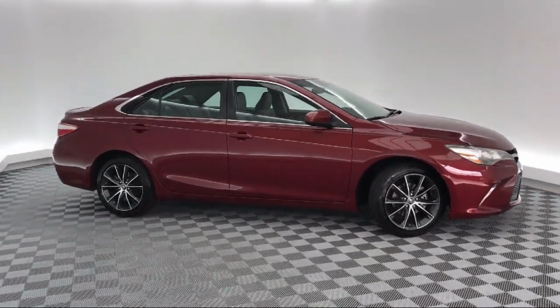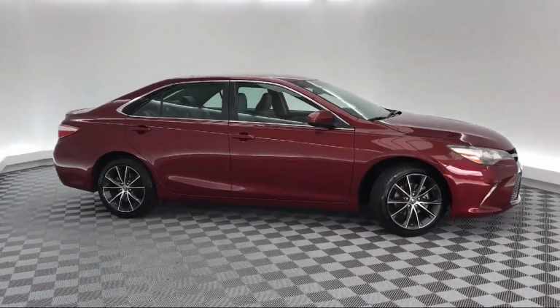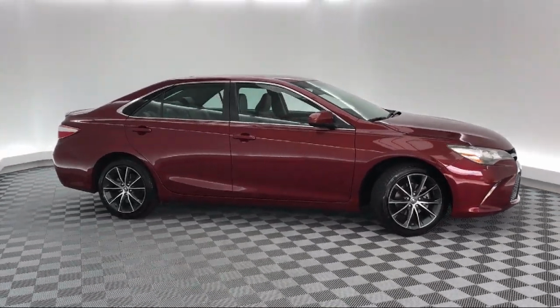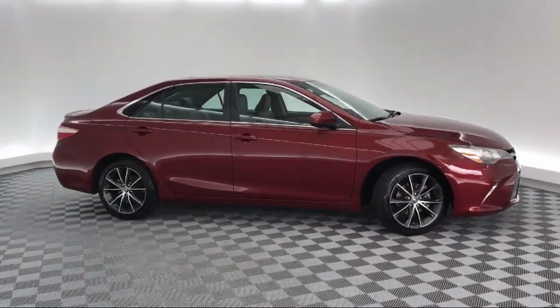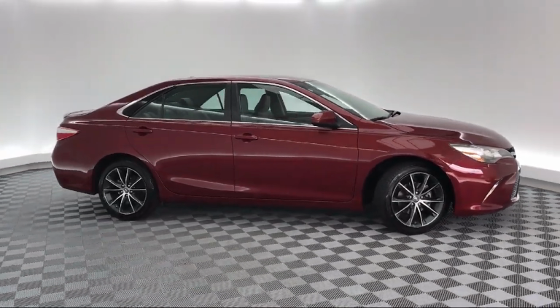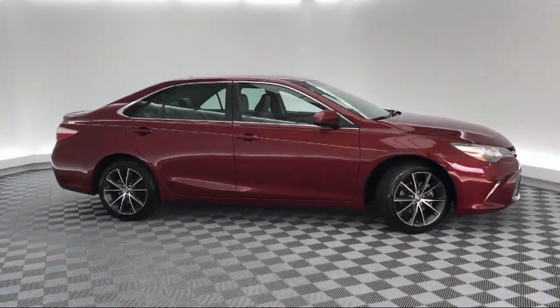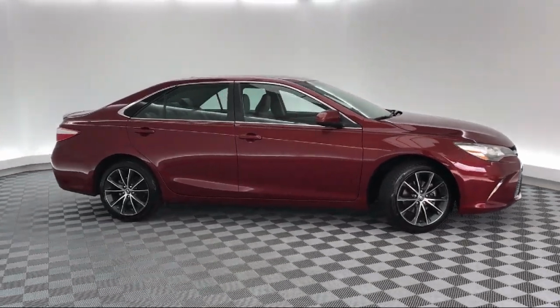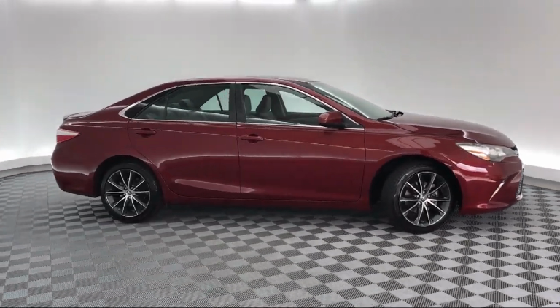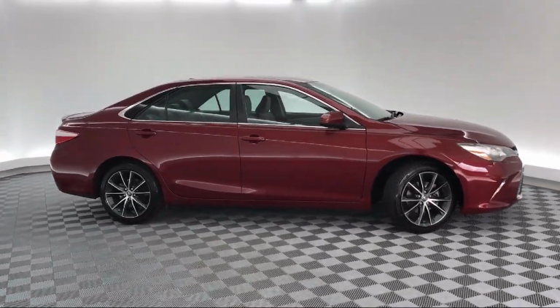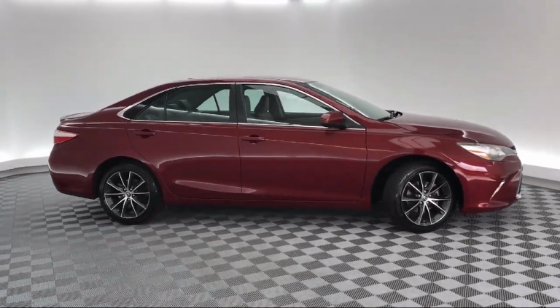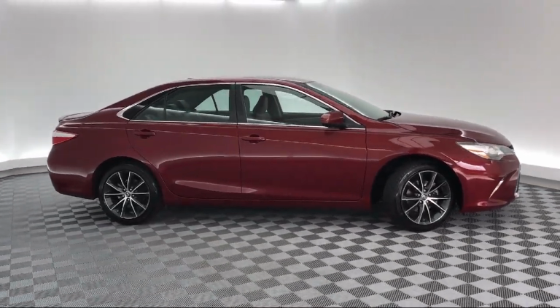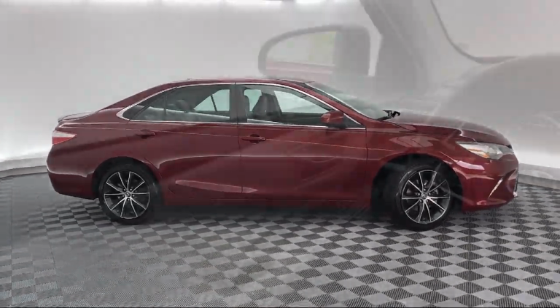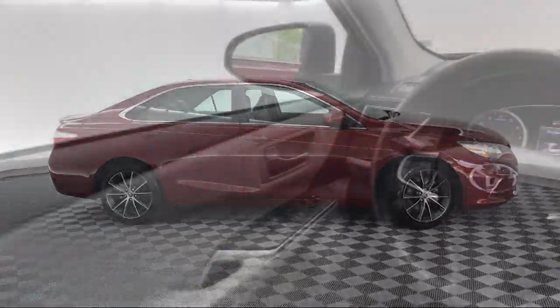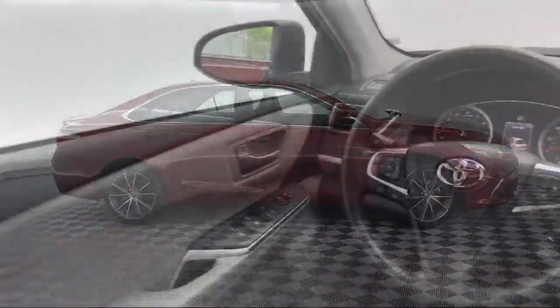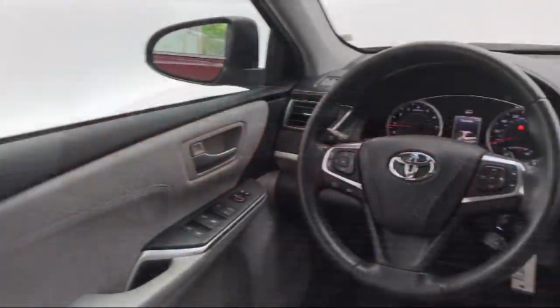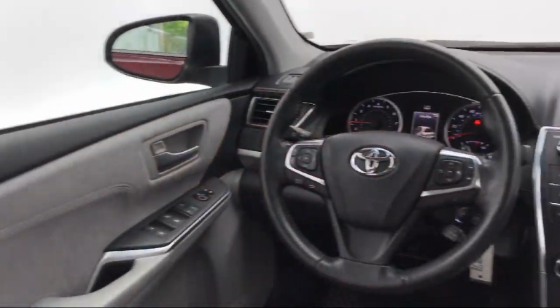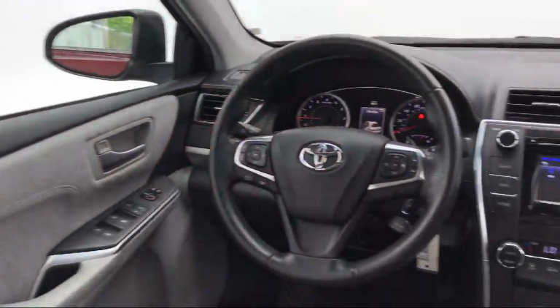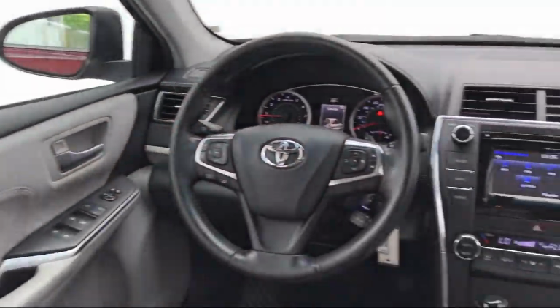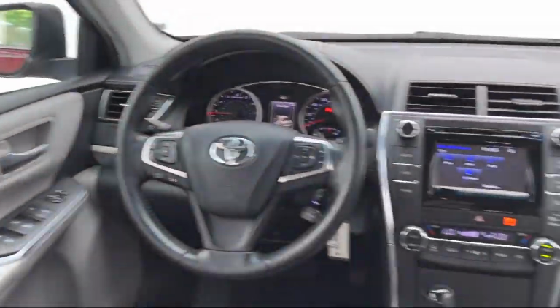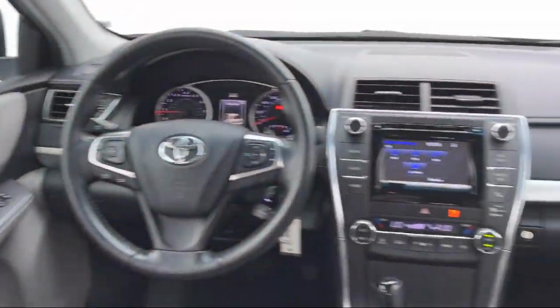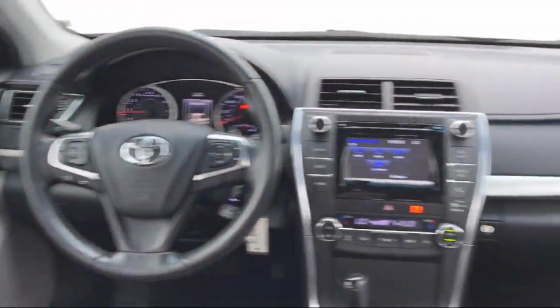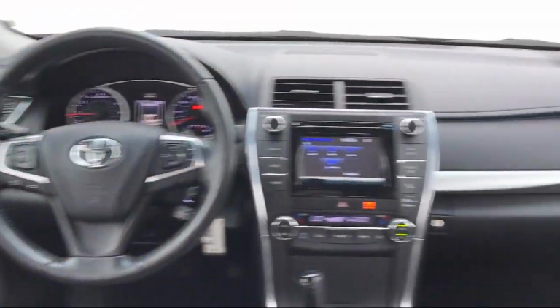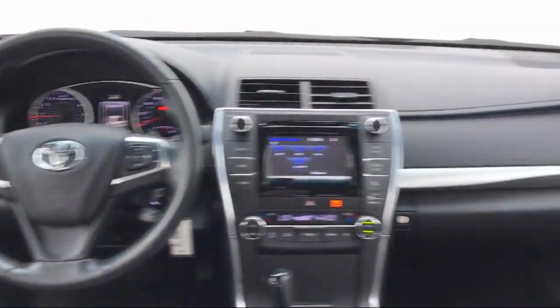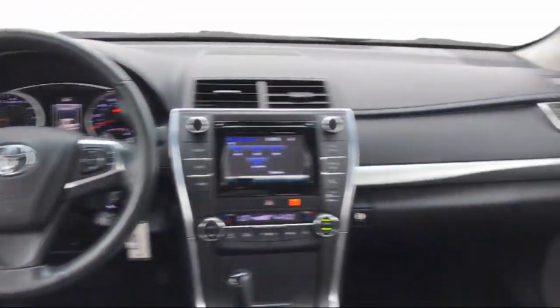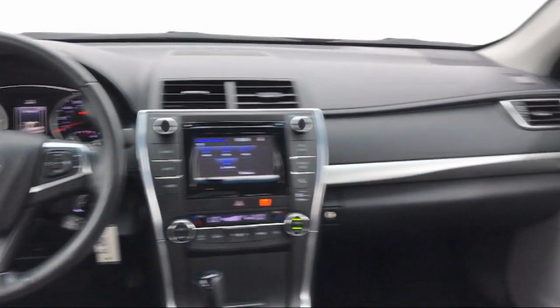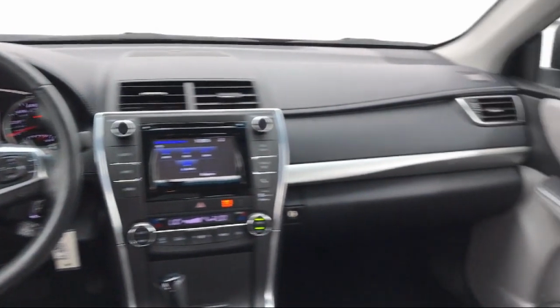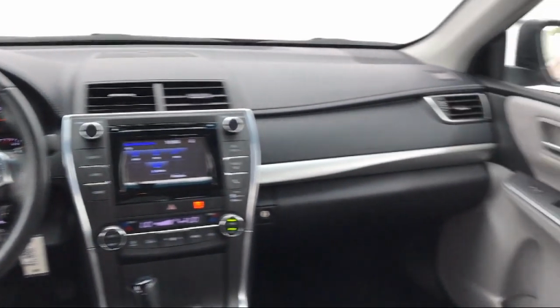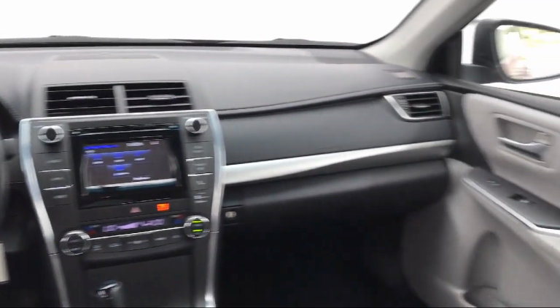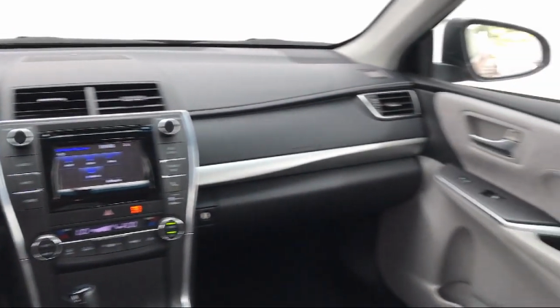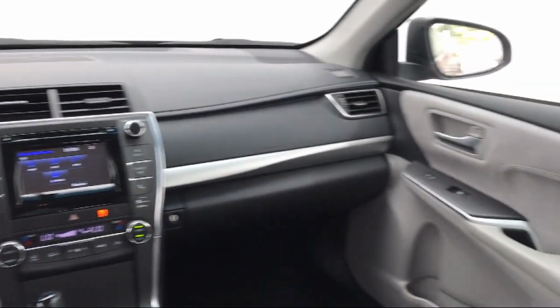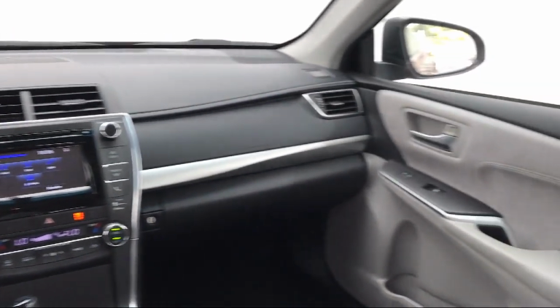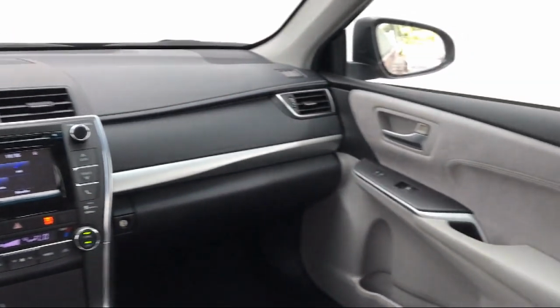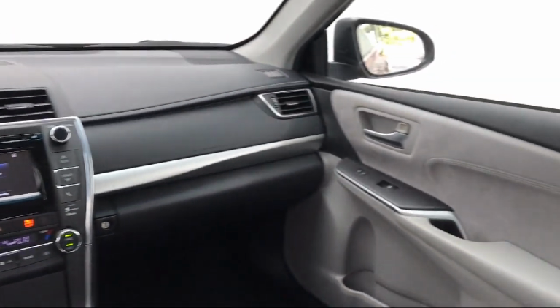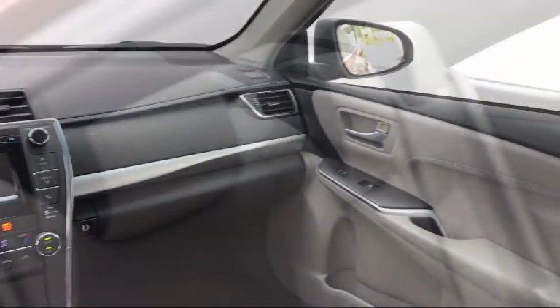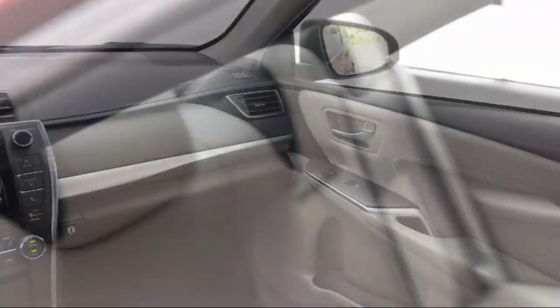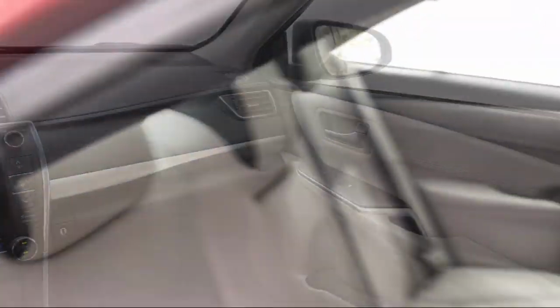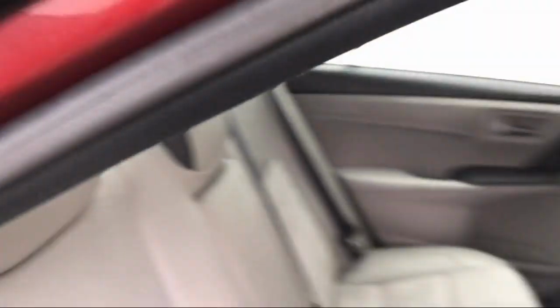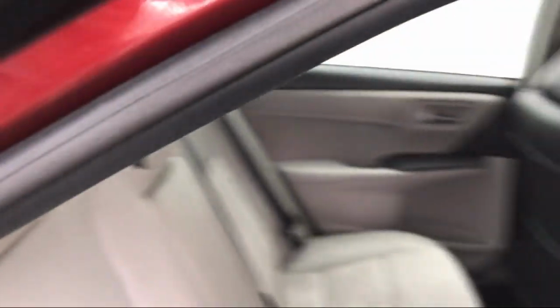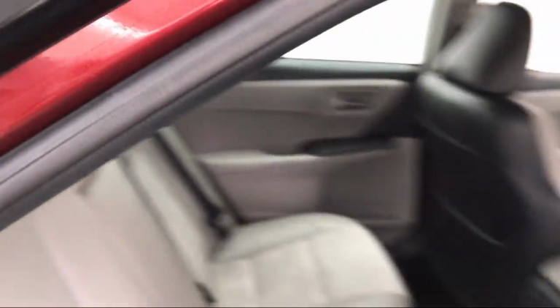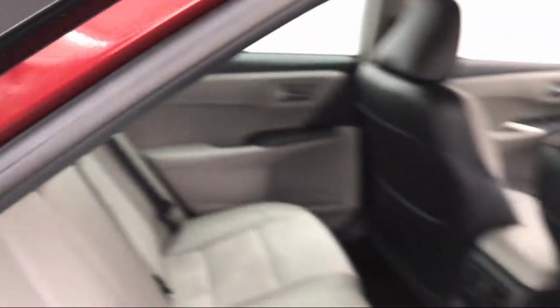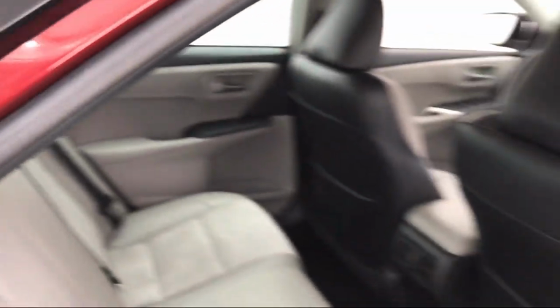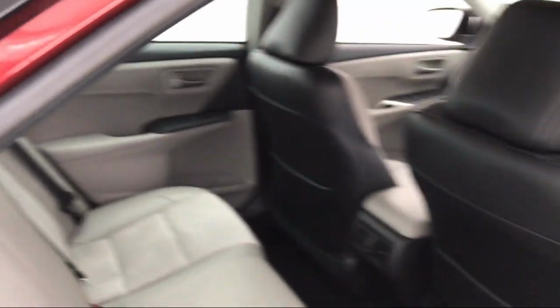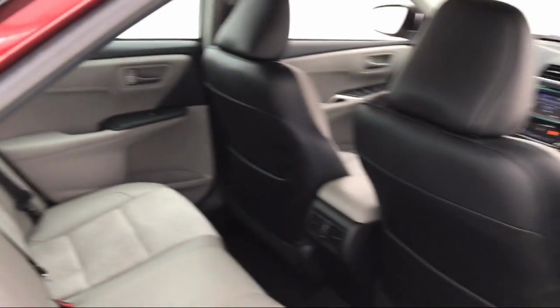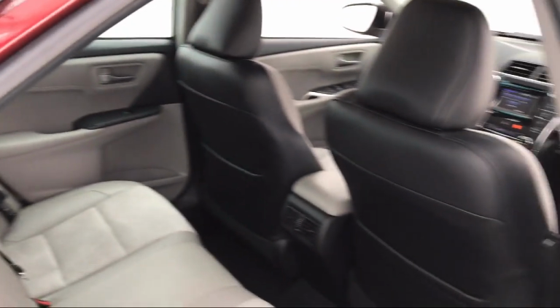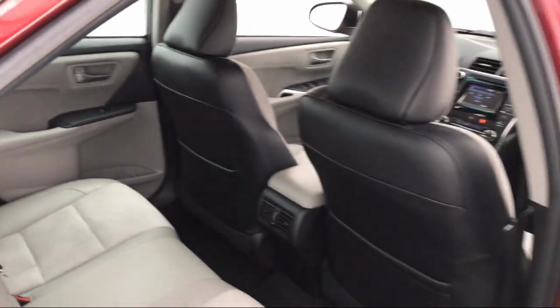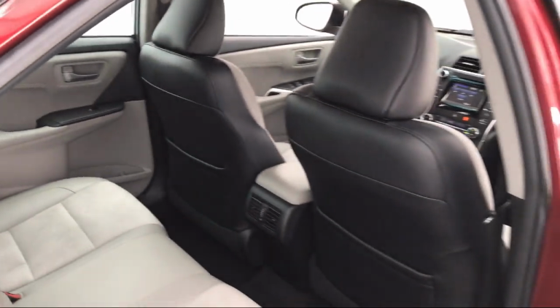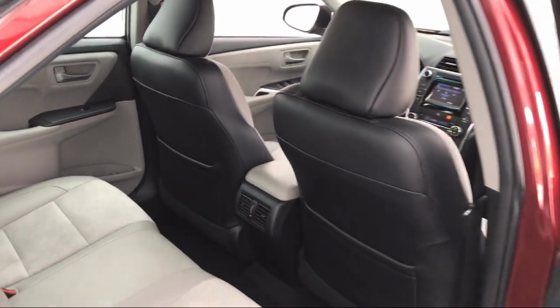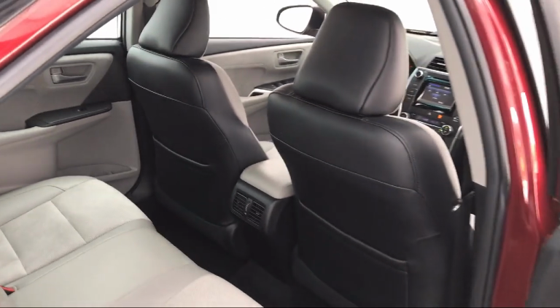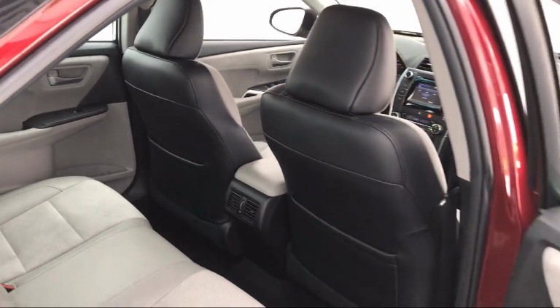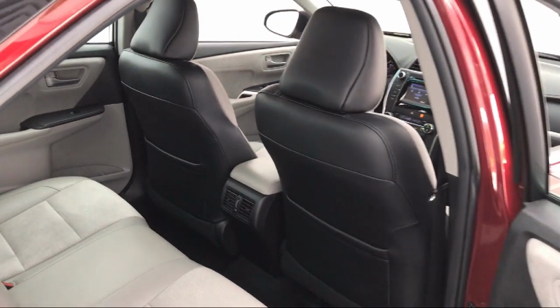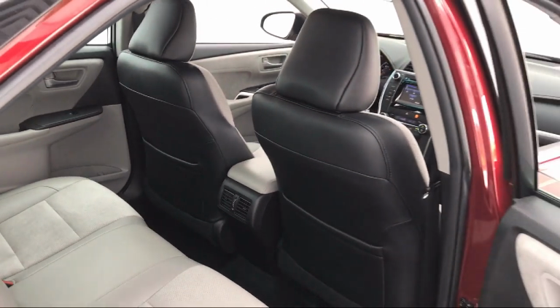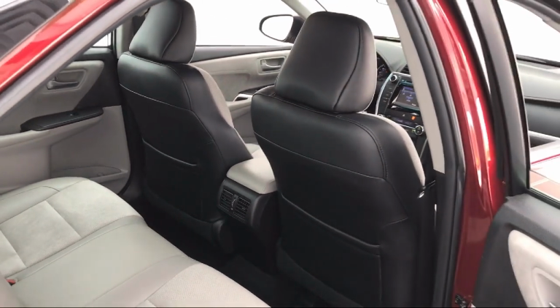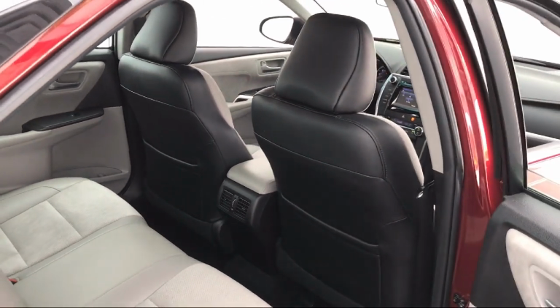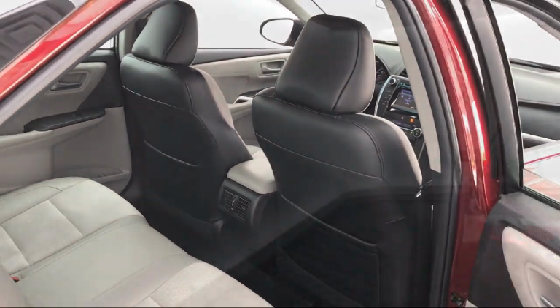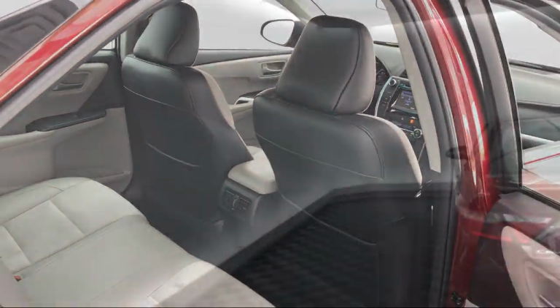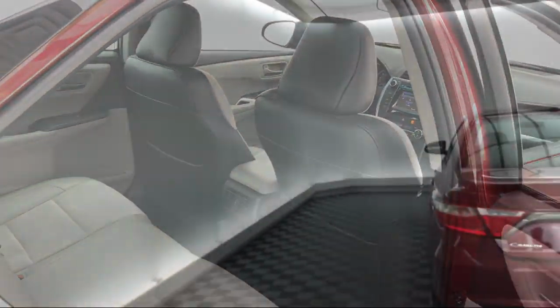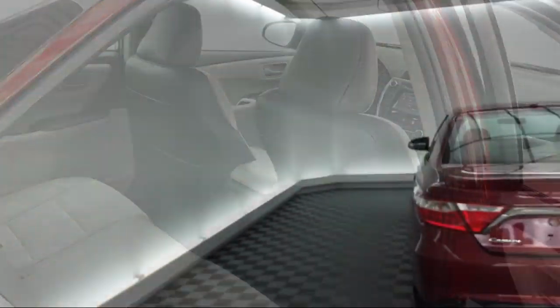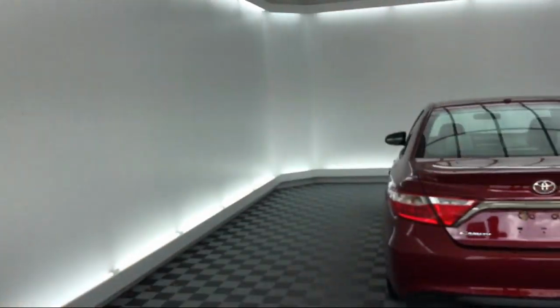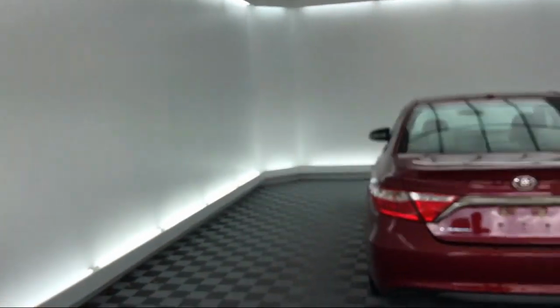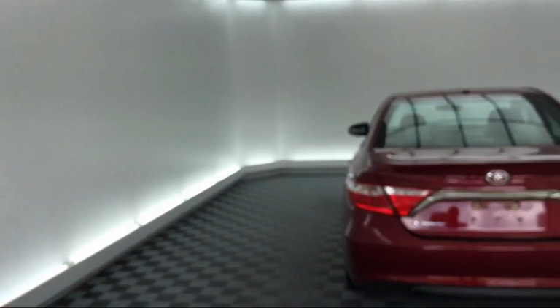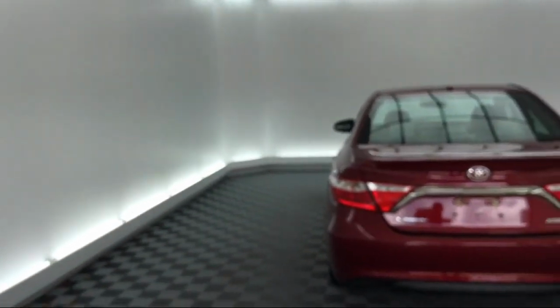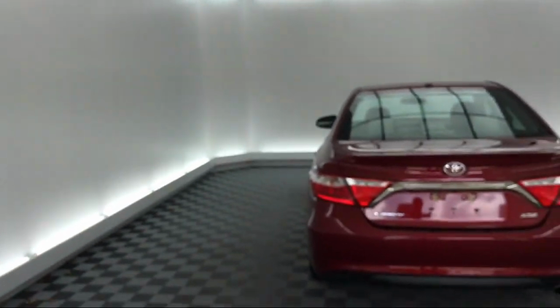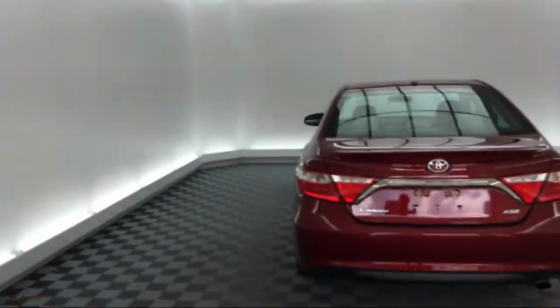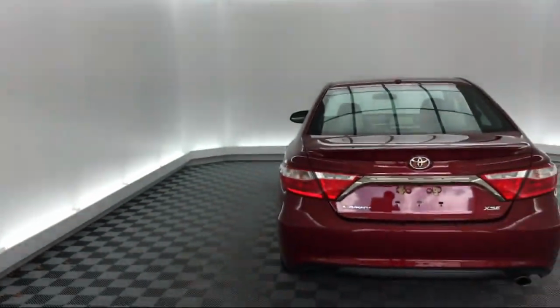Sirius XM satellite radio, heated front seats, rear view camera, air conditioning, and much more.